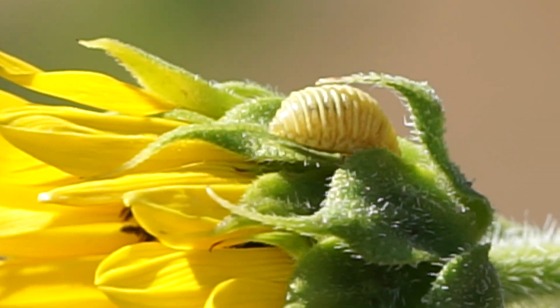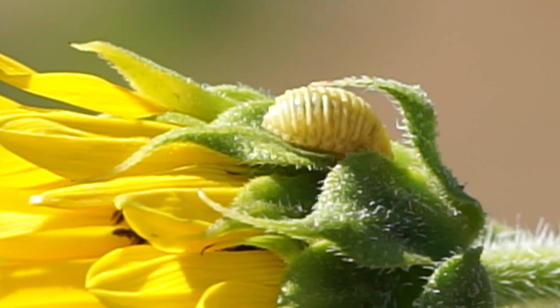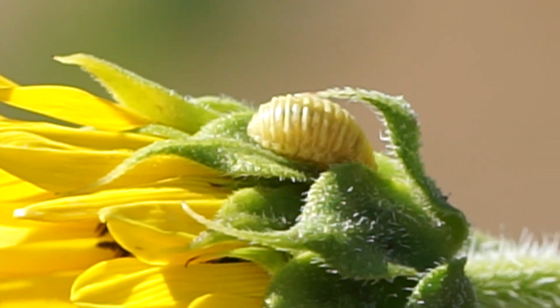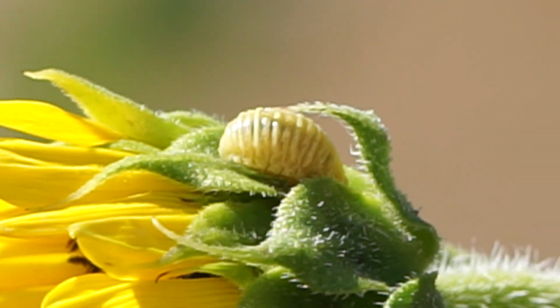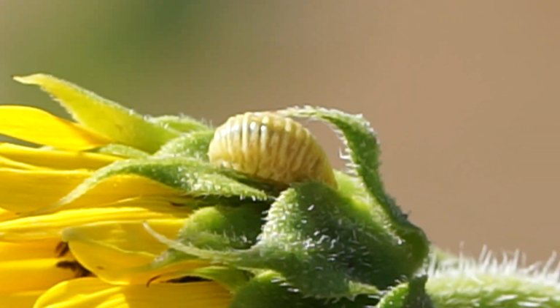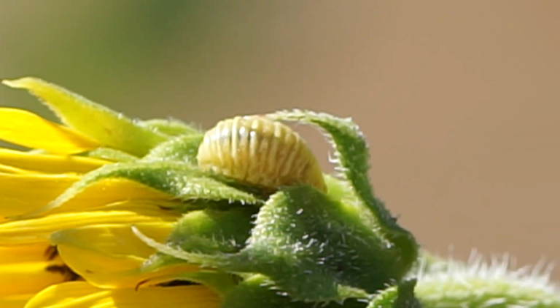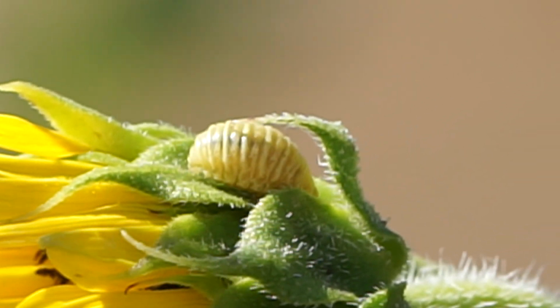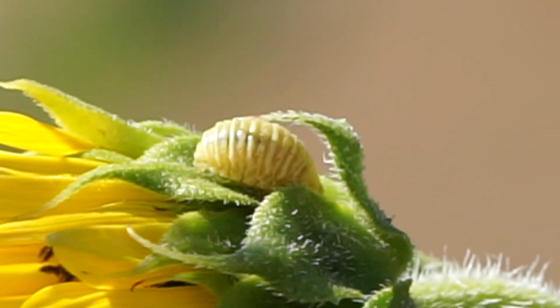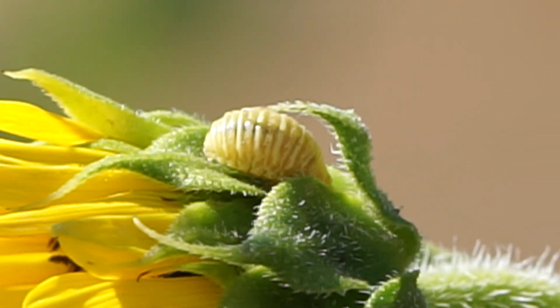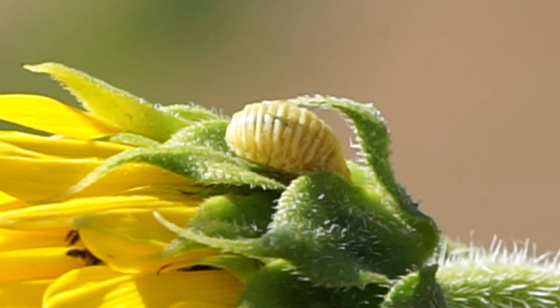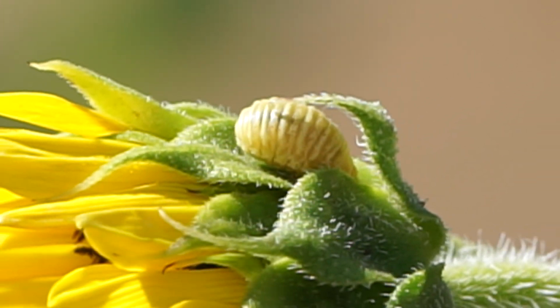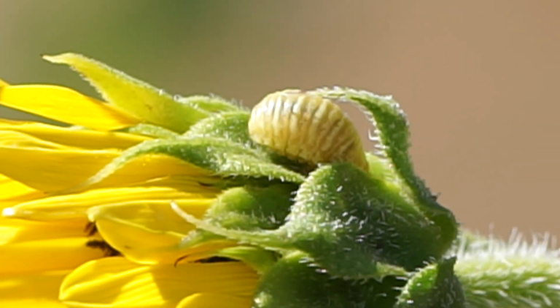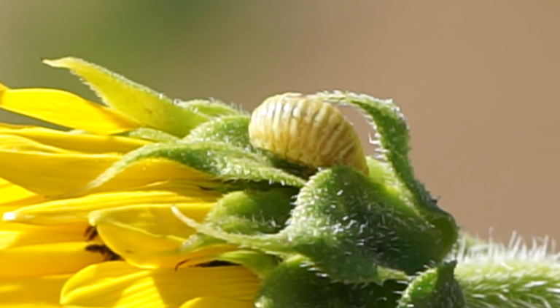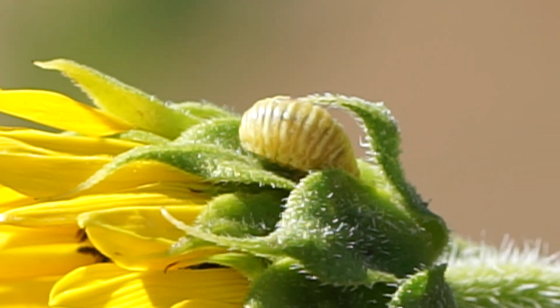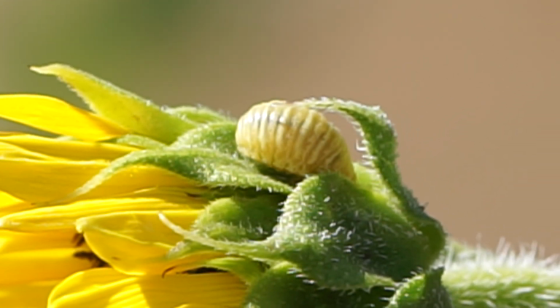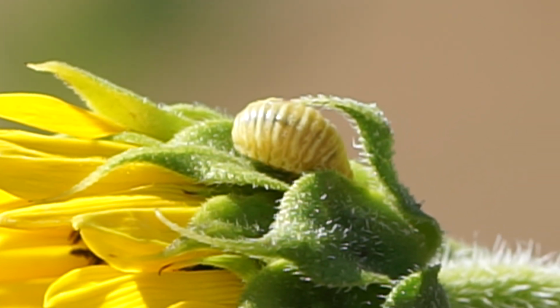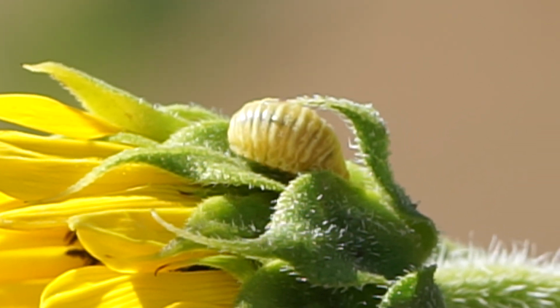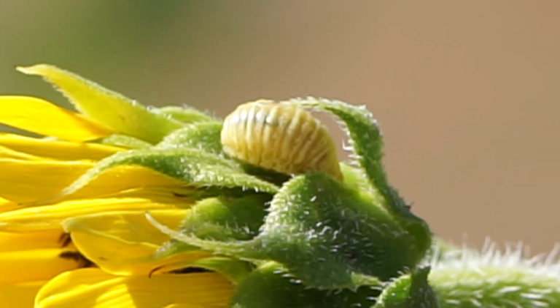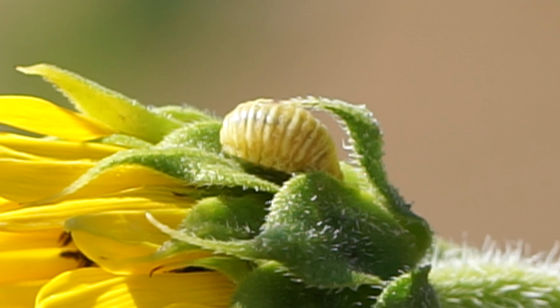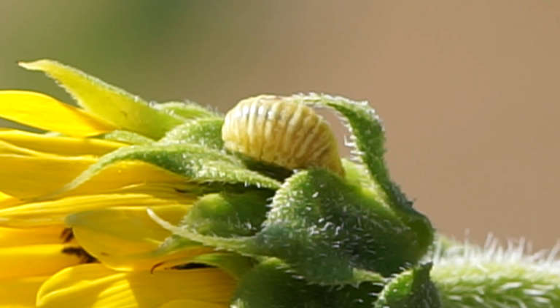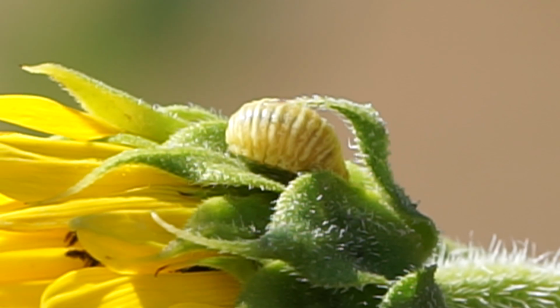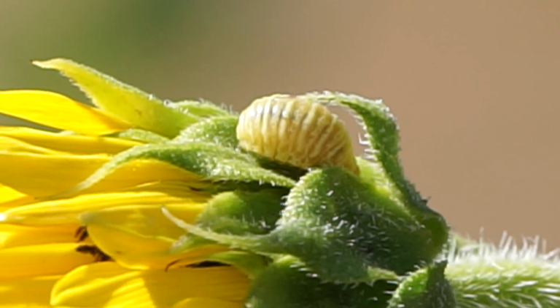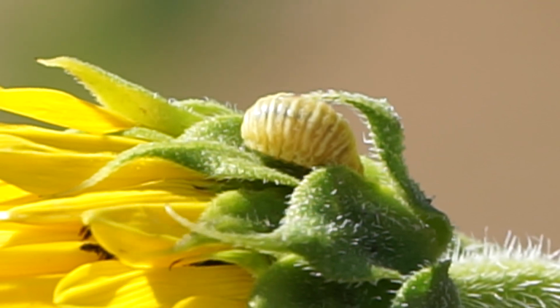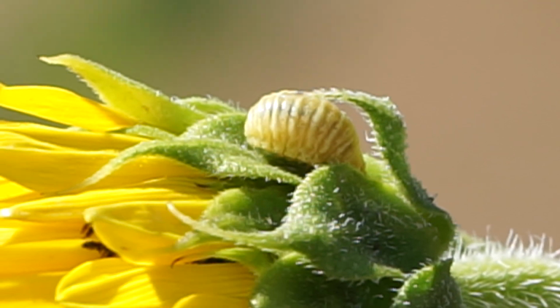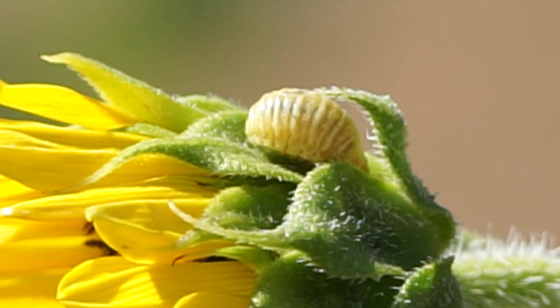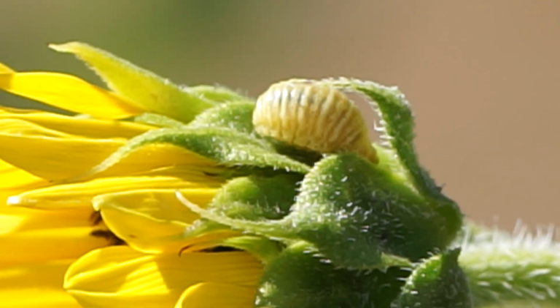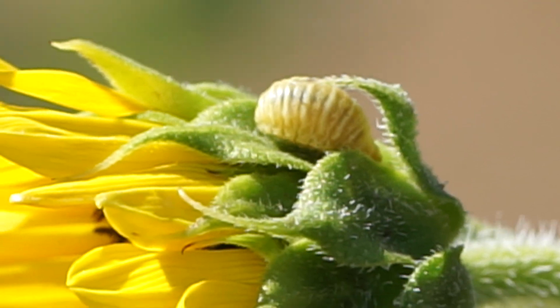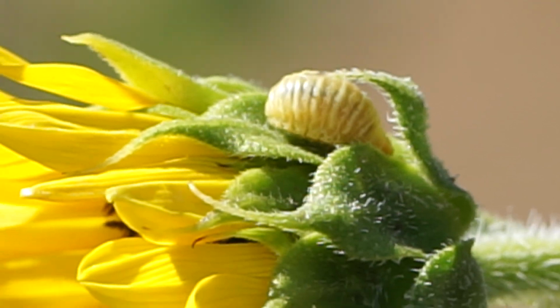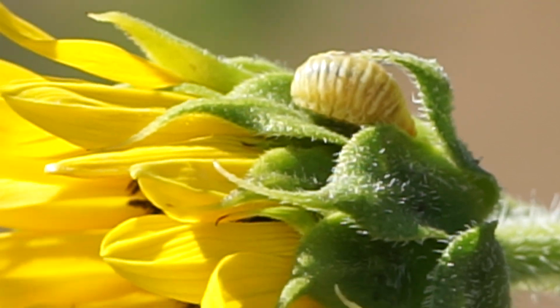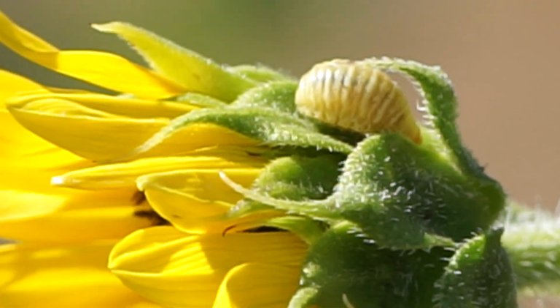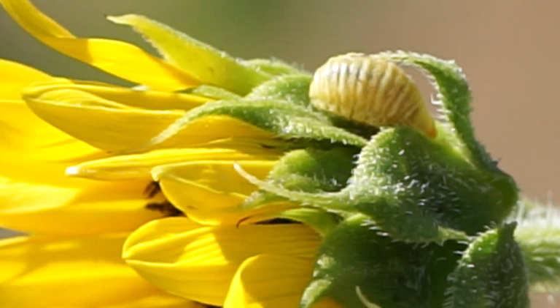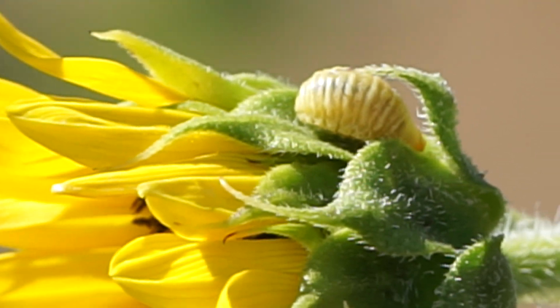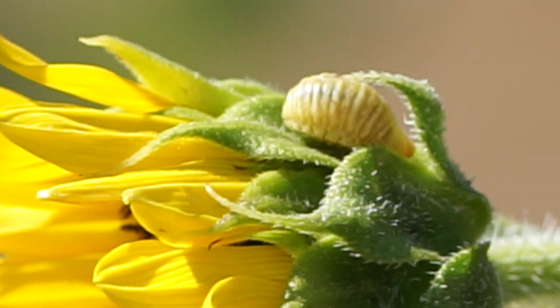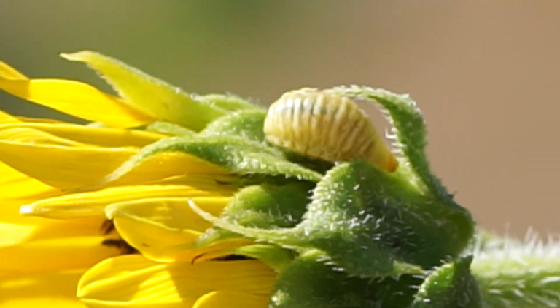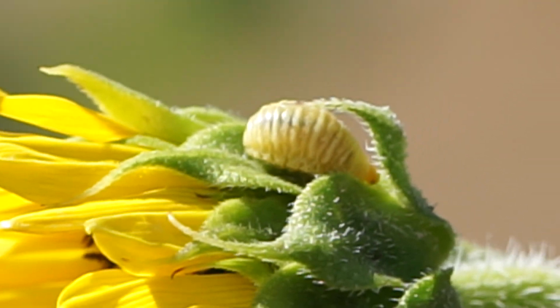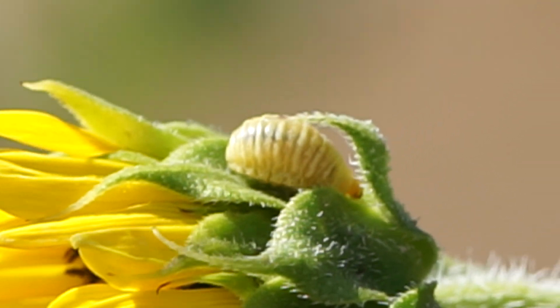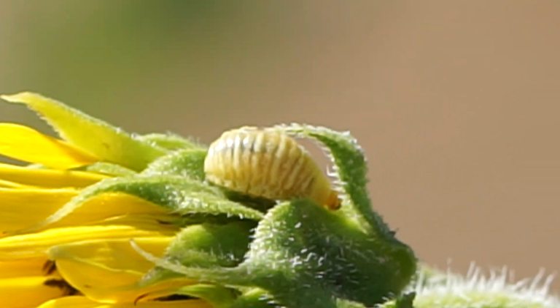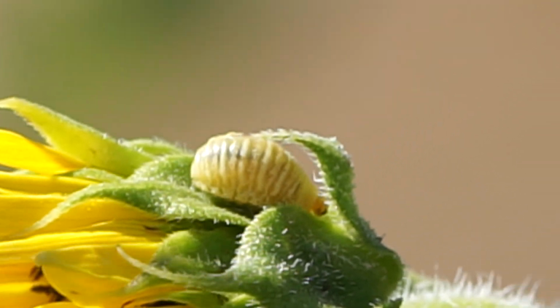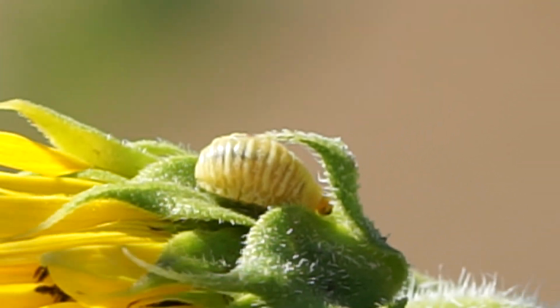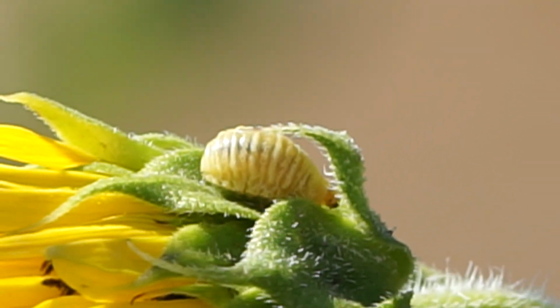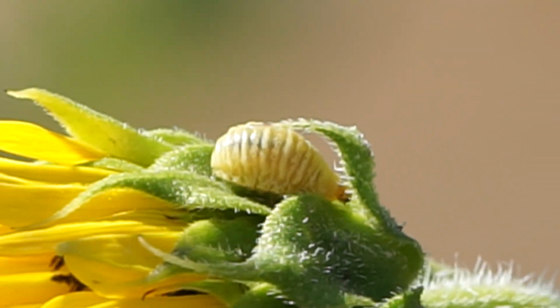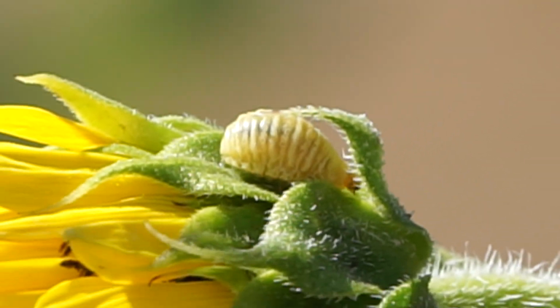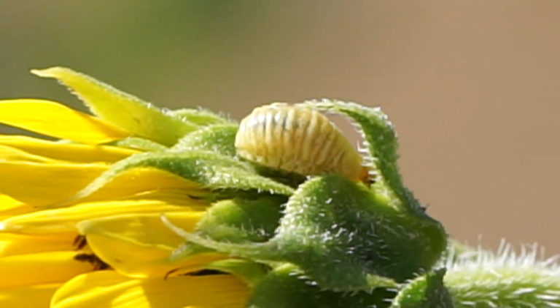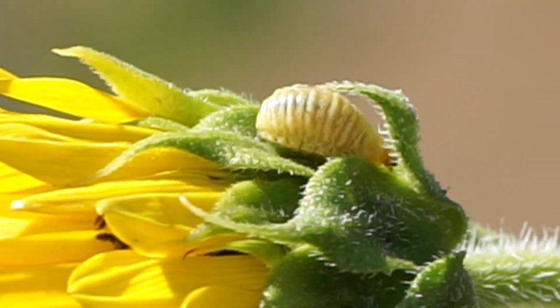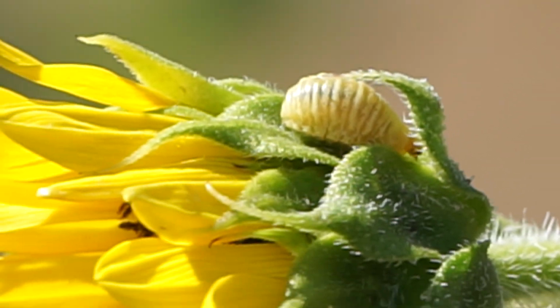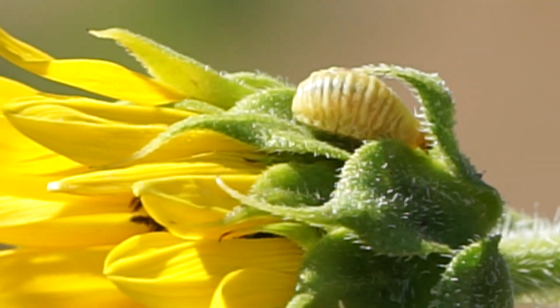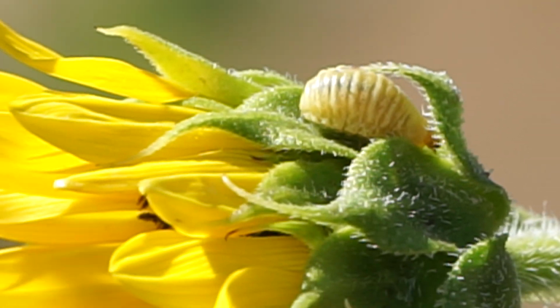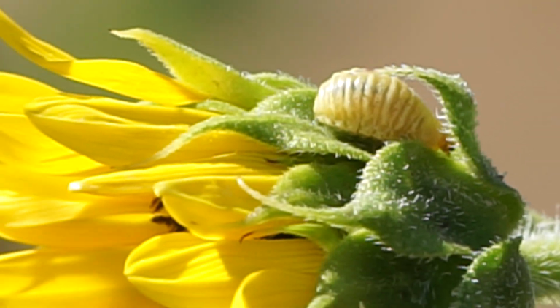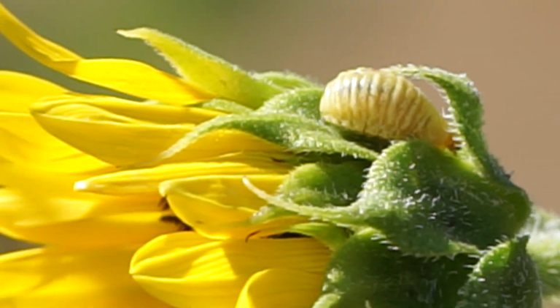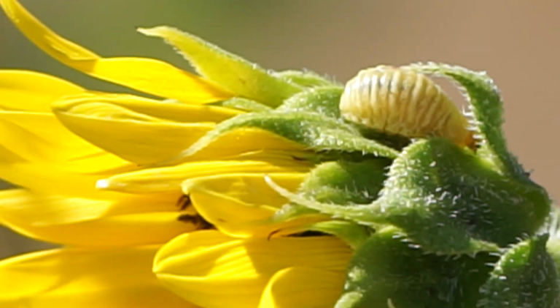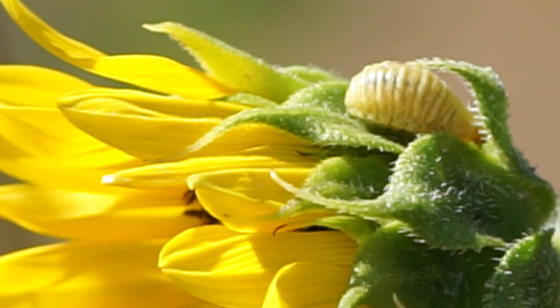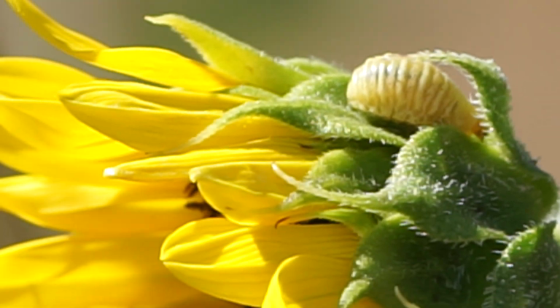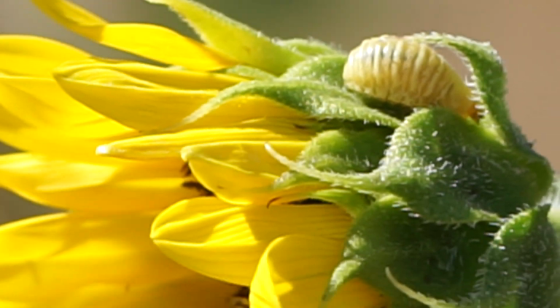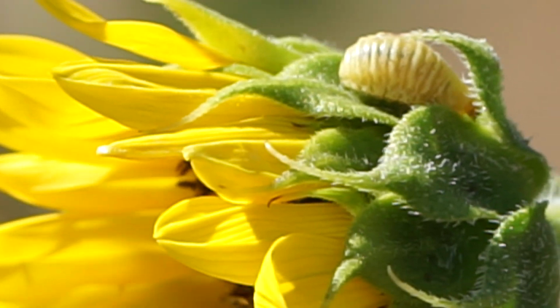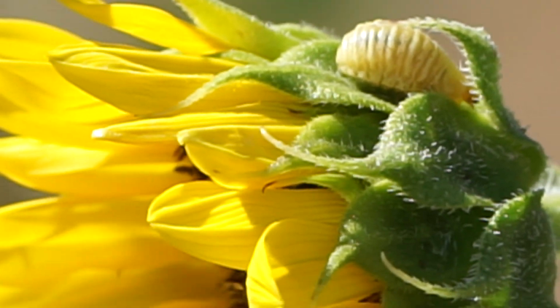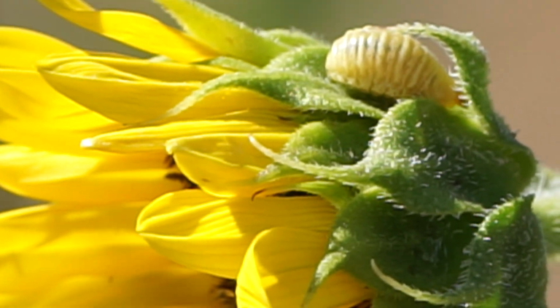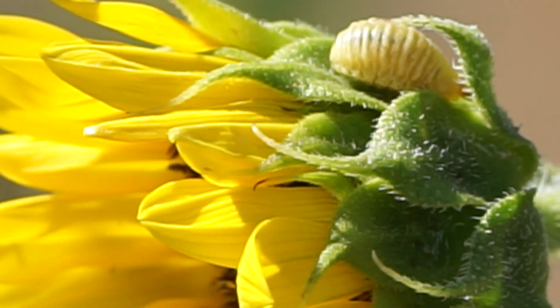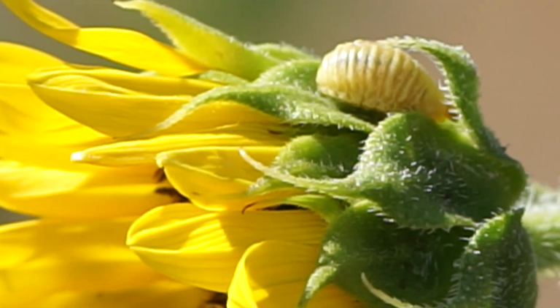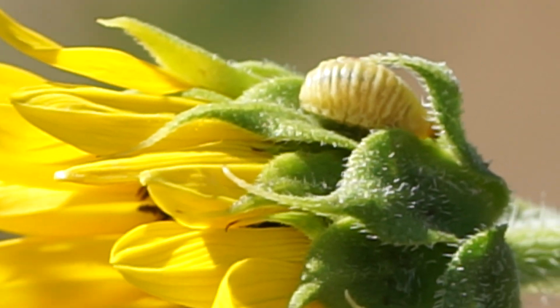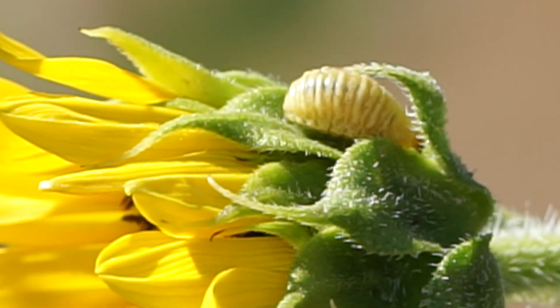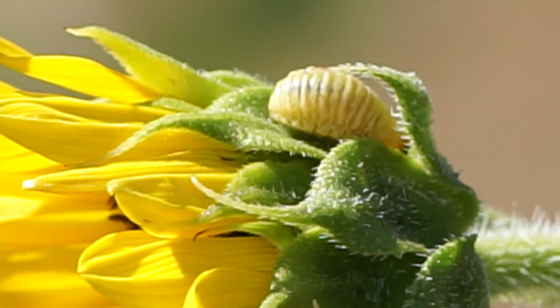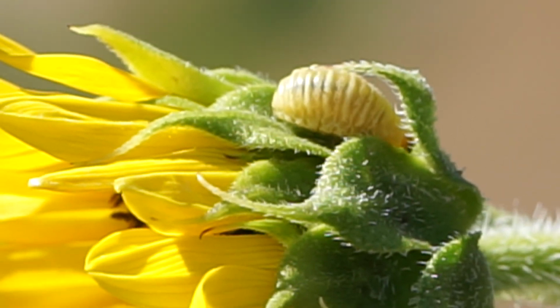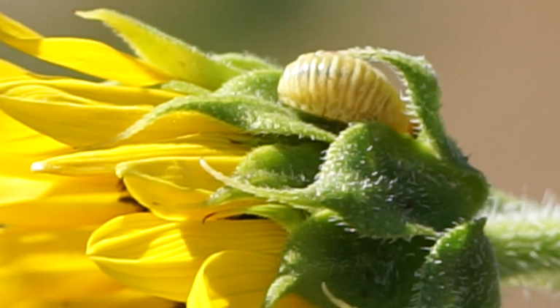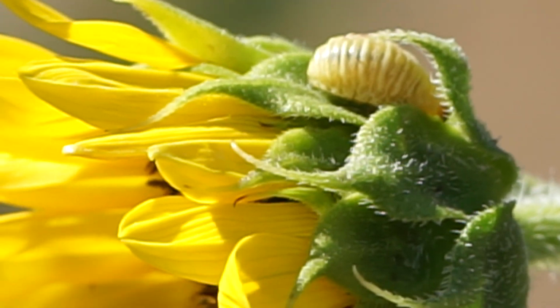Did it just lay an egg or something? What was that? I don't see anything.